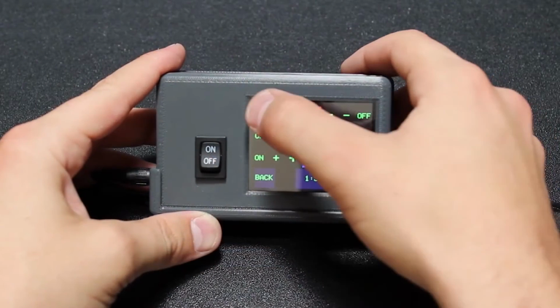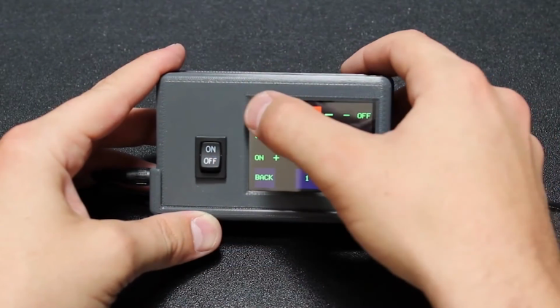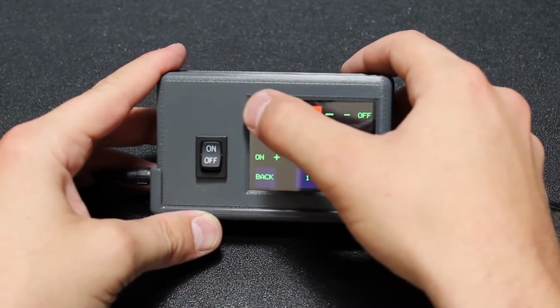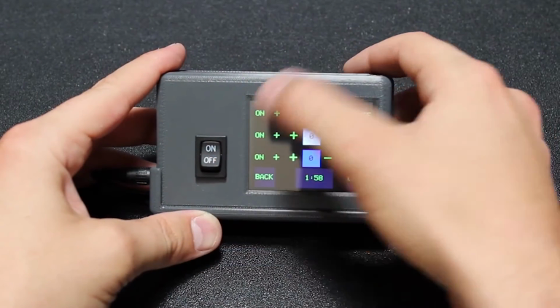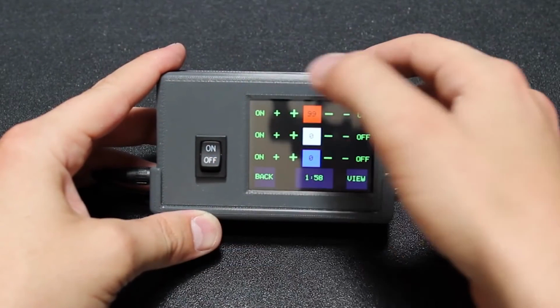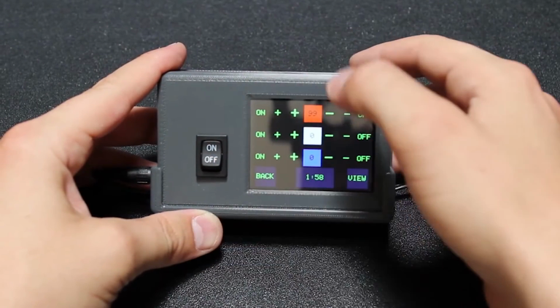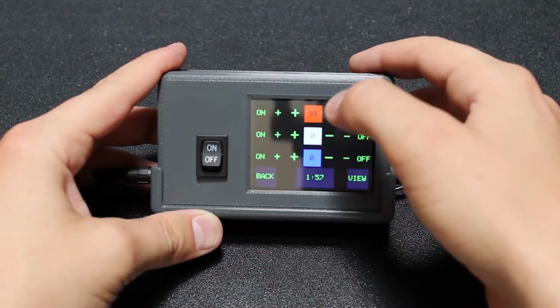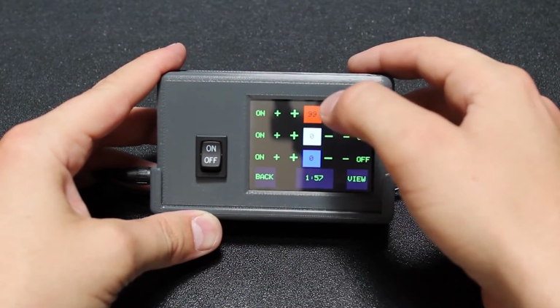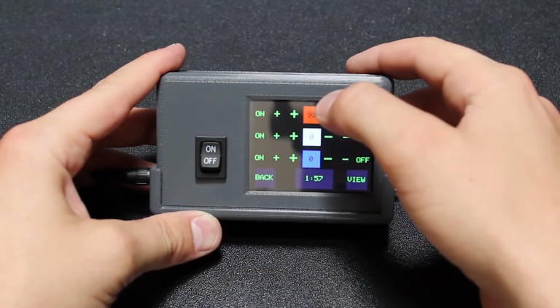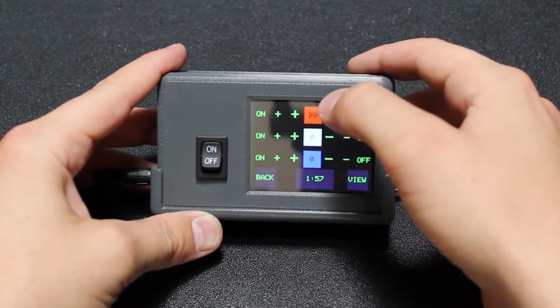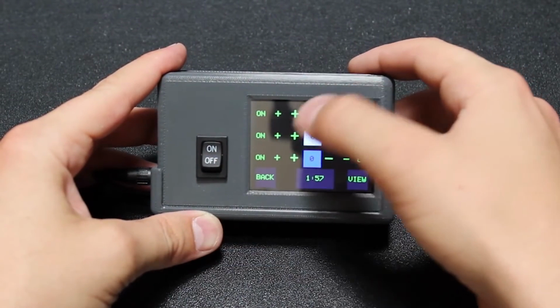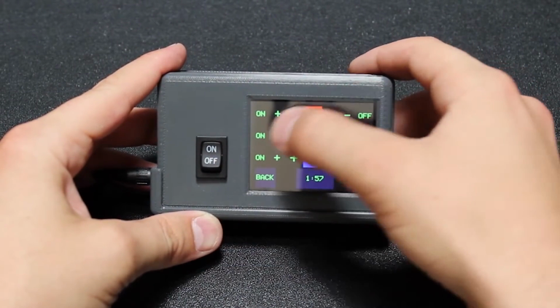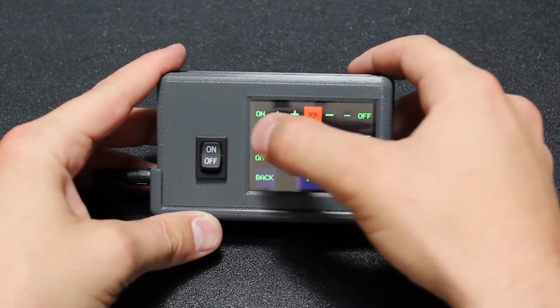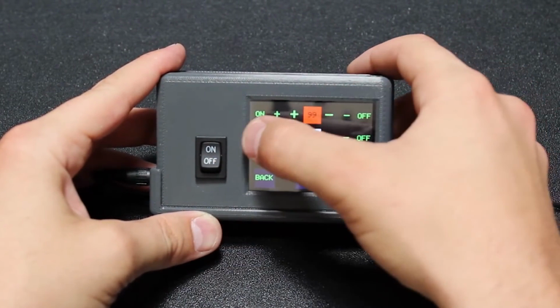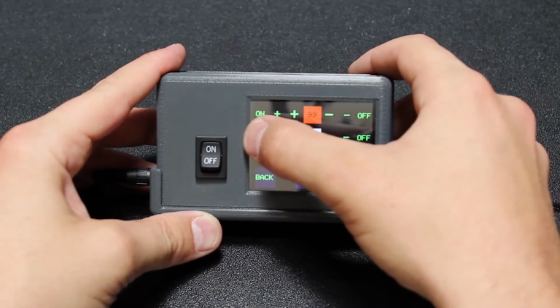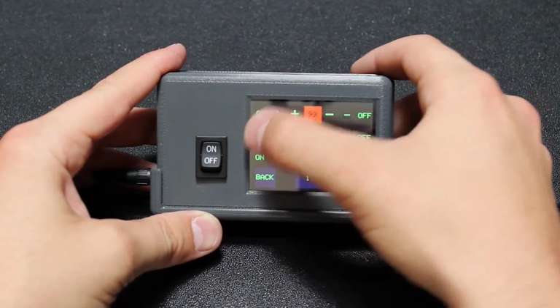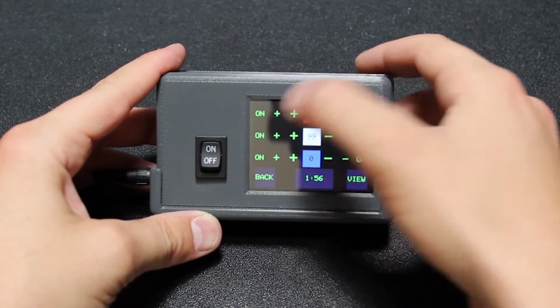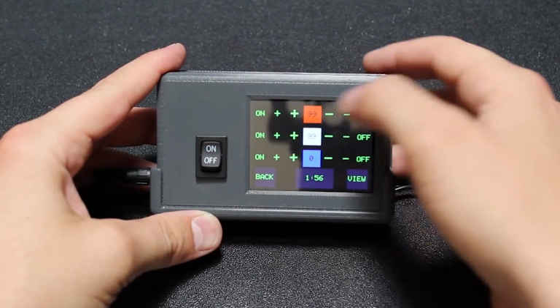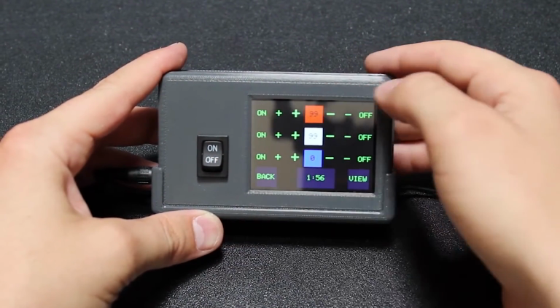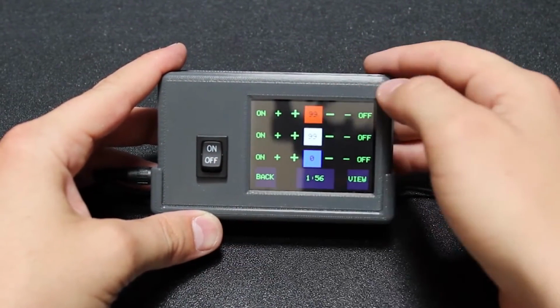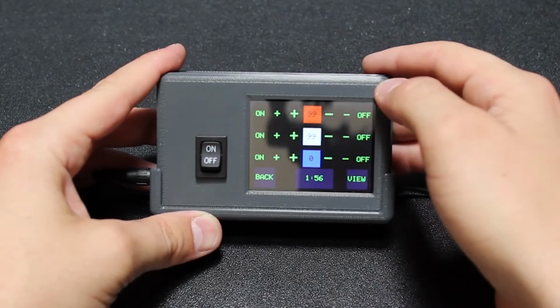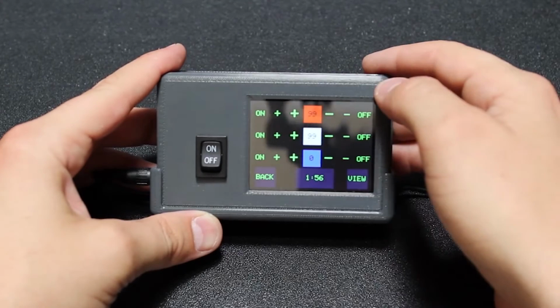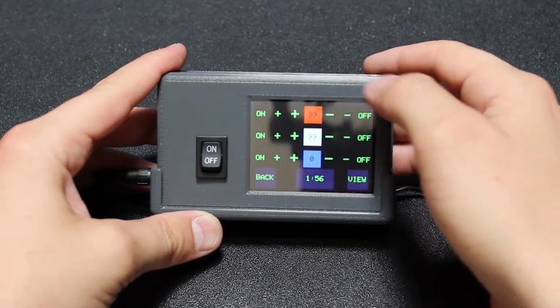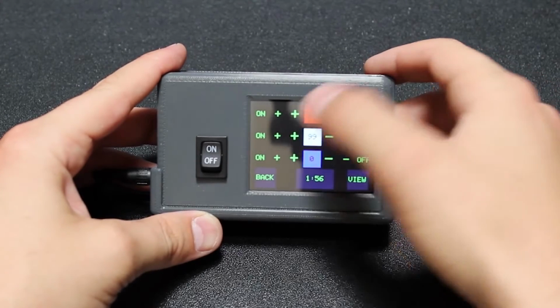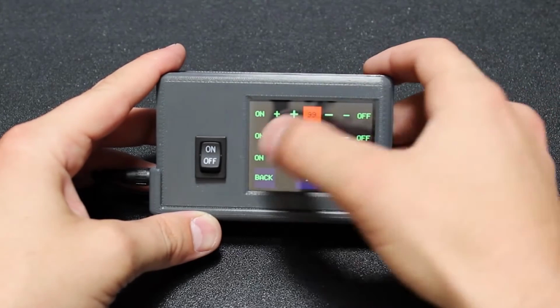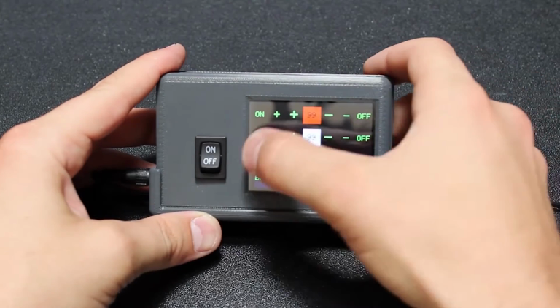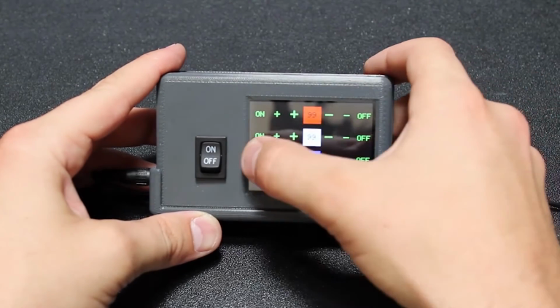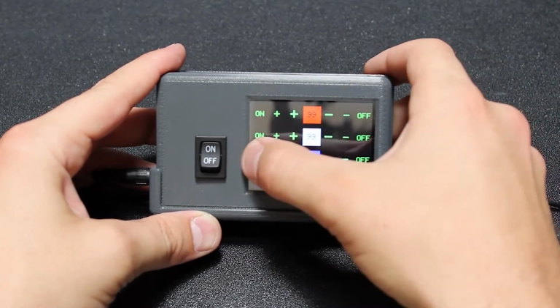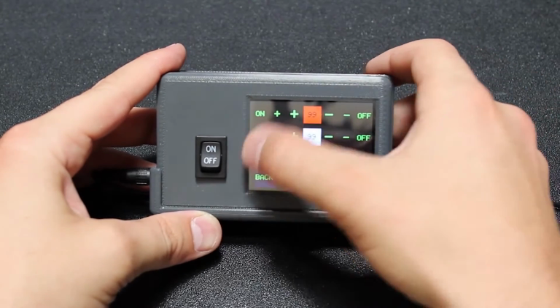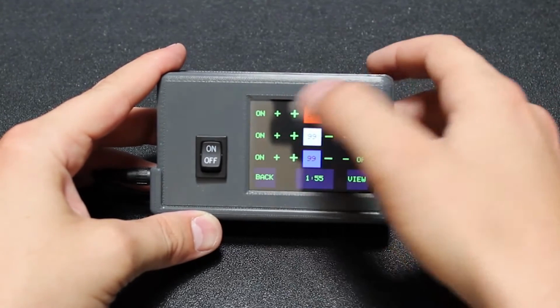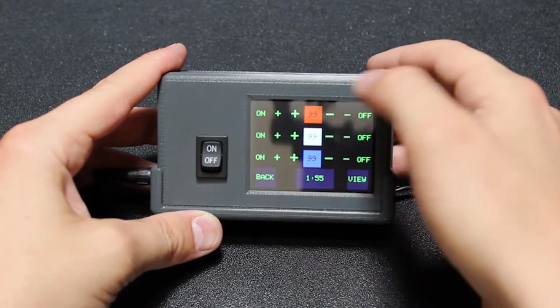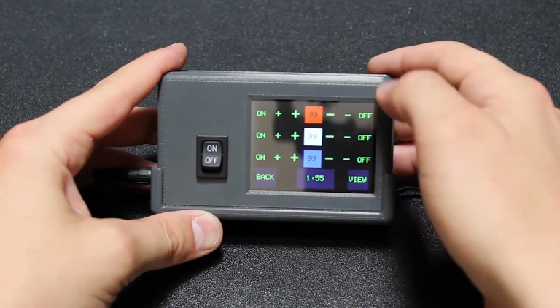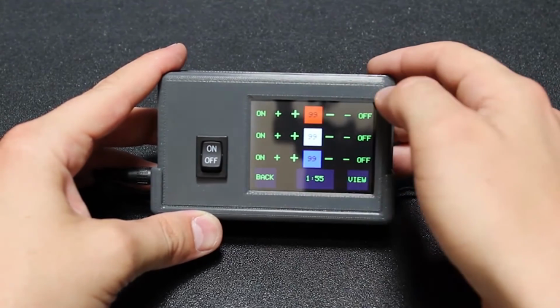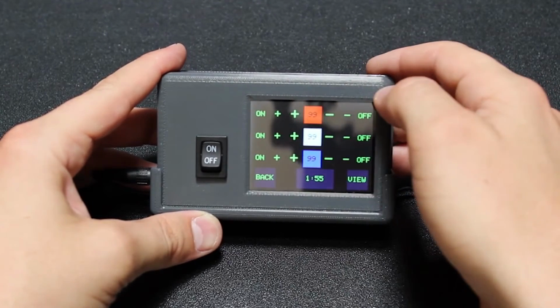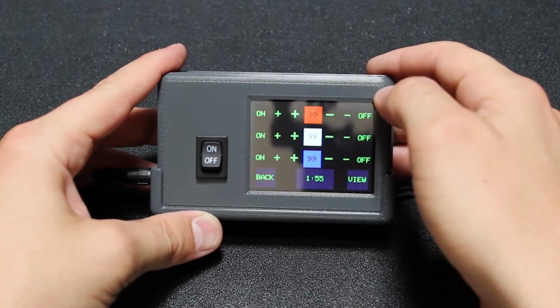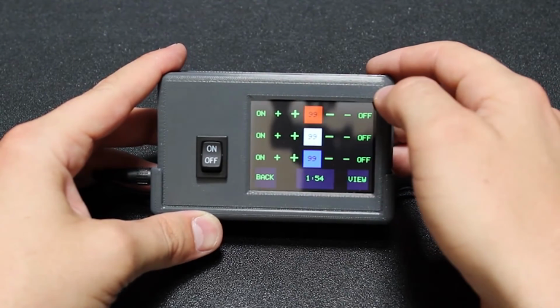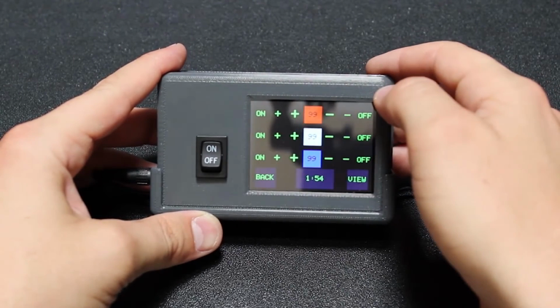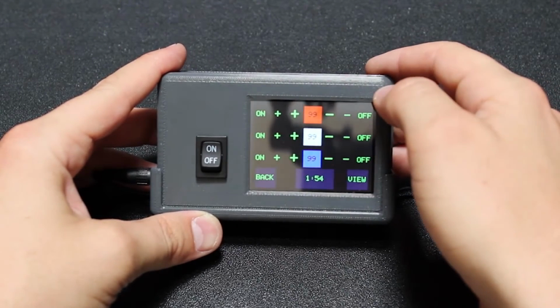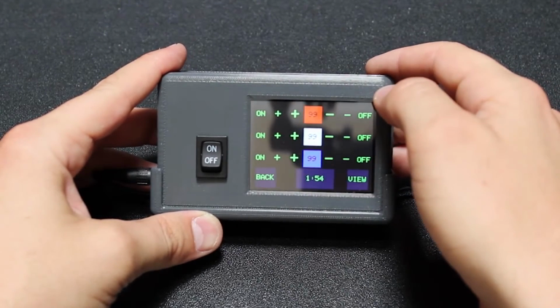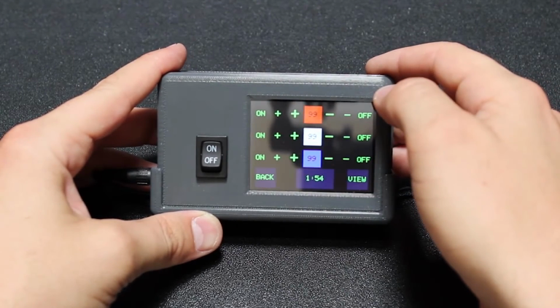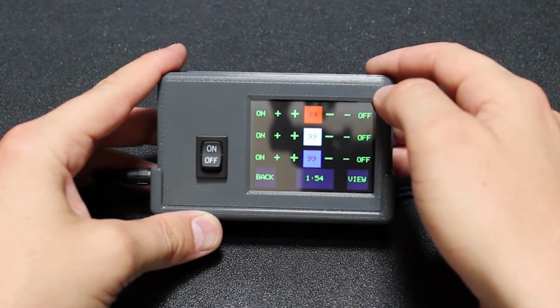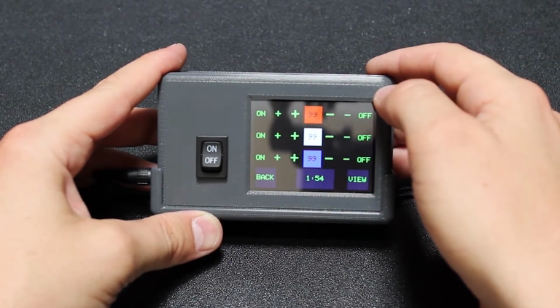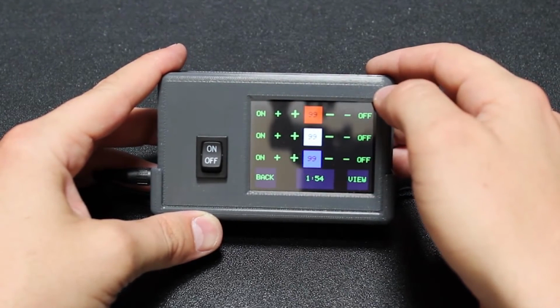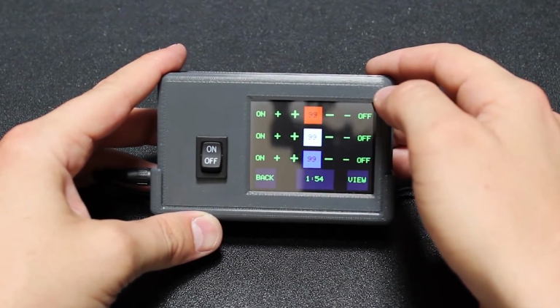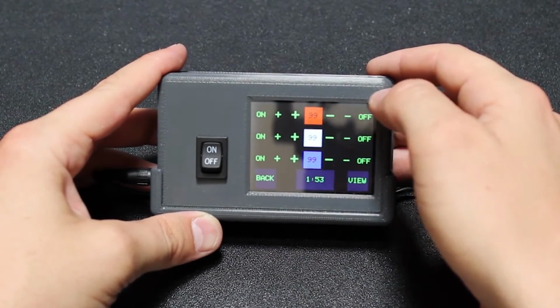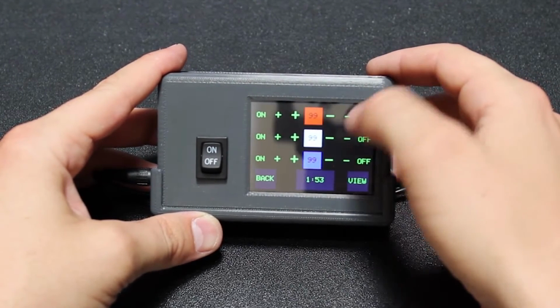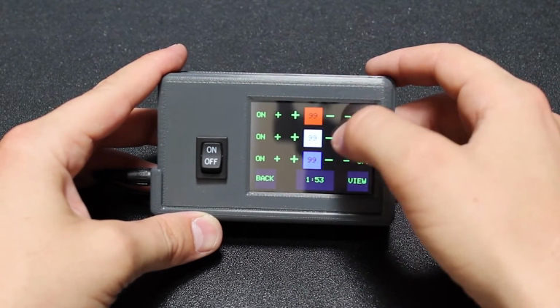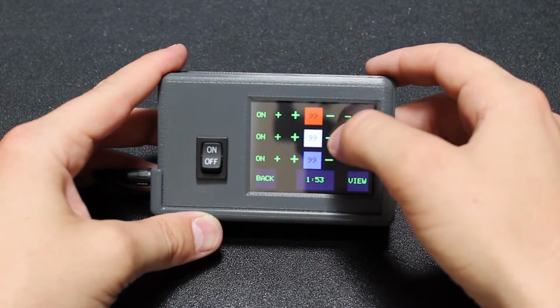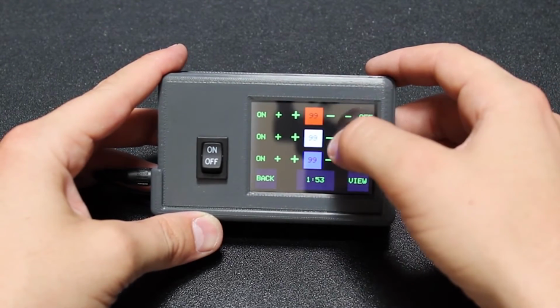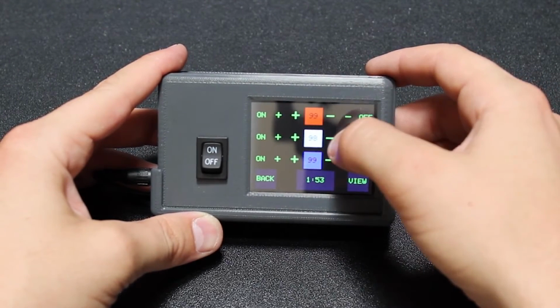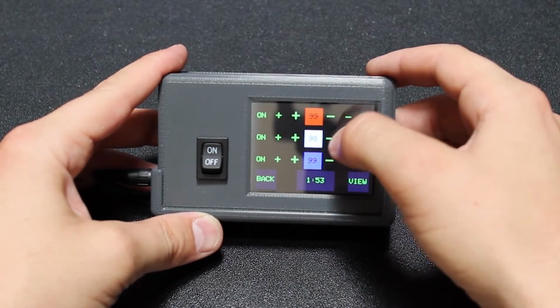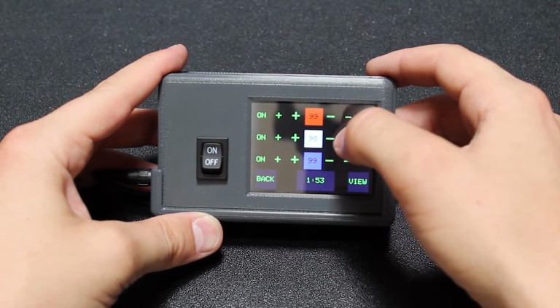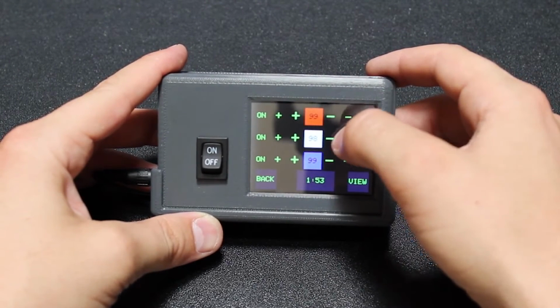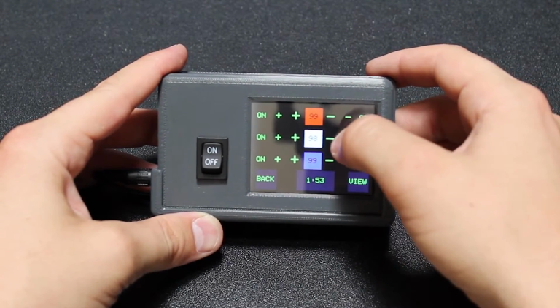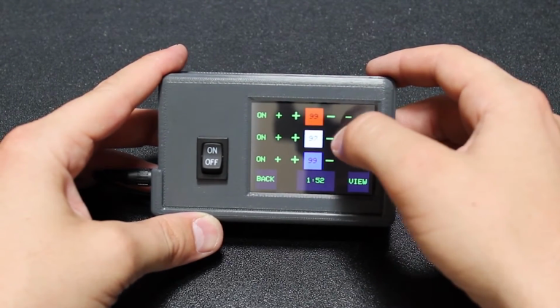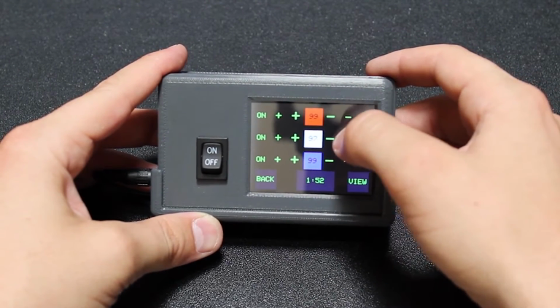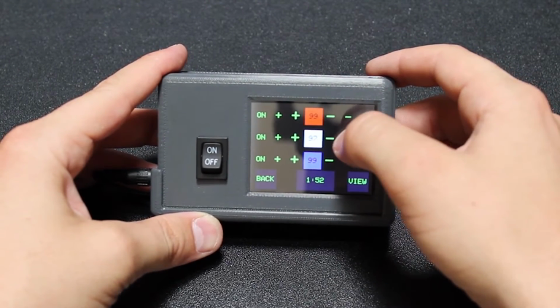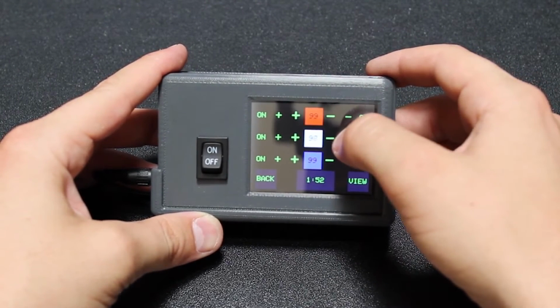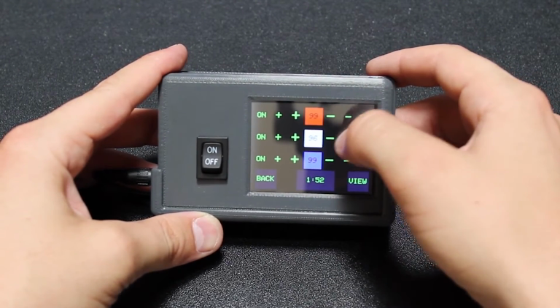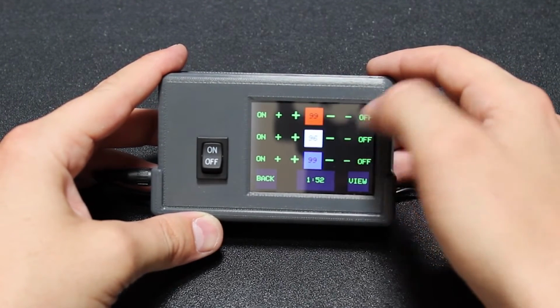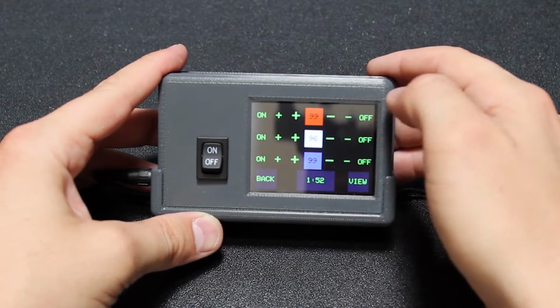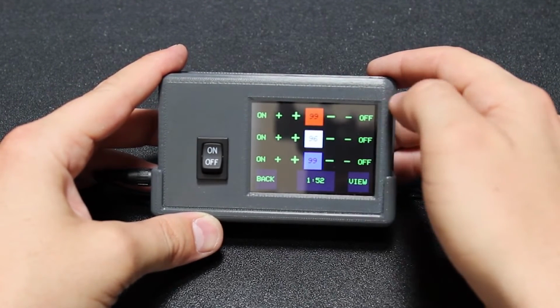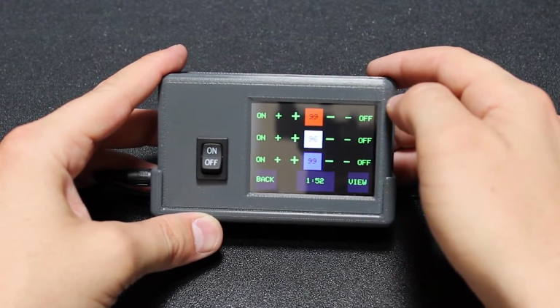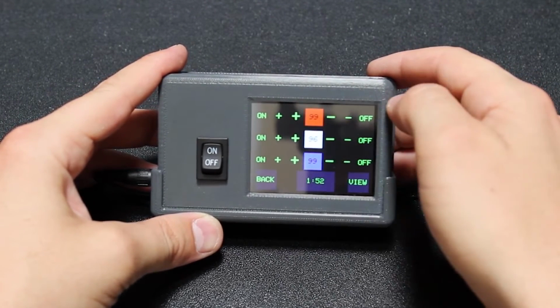With one controller, you can adjust the spectrum and timing of over 1,000 lights. Let's take a look at what you can control.